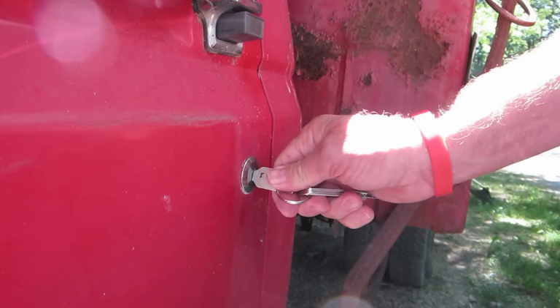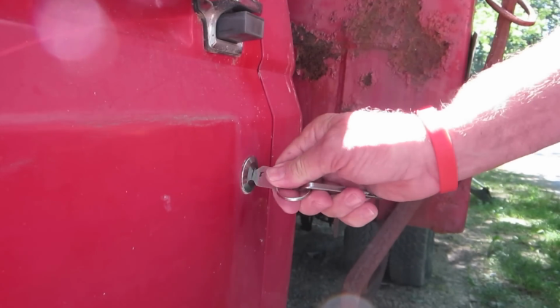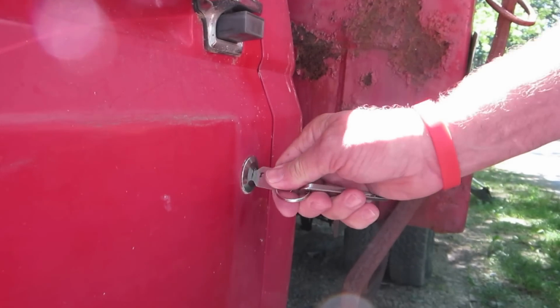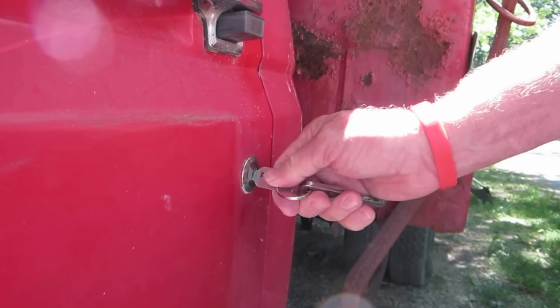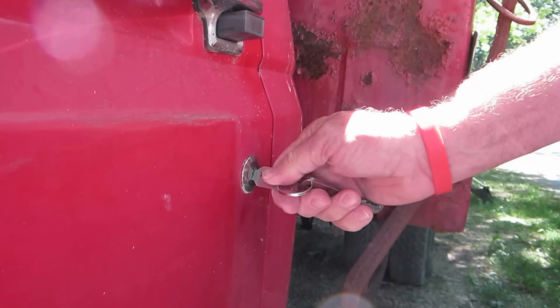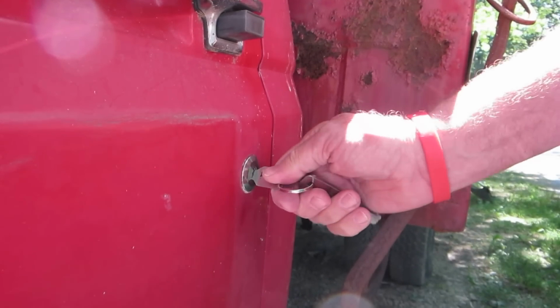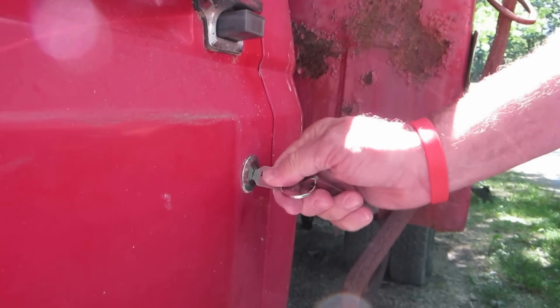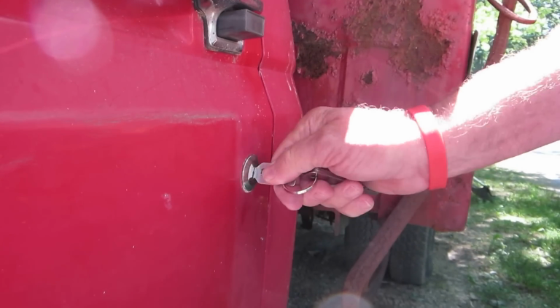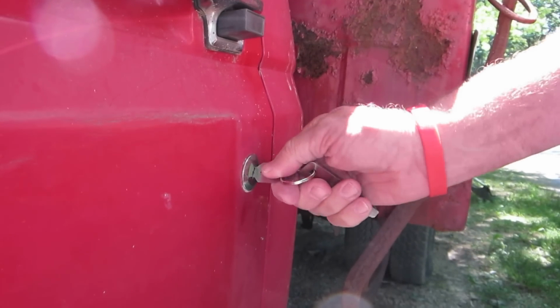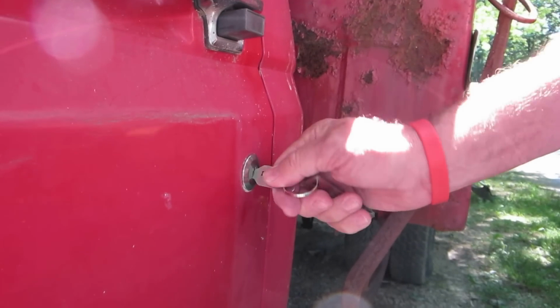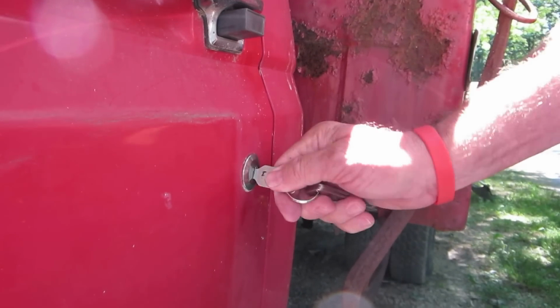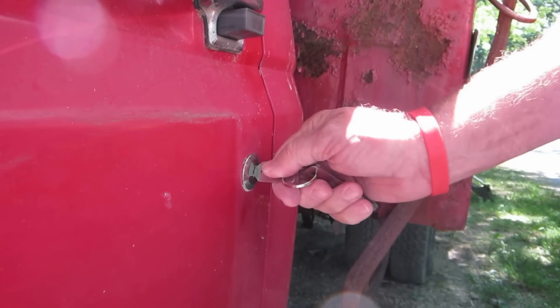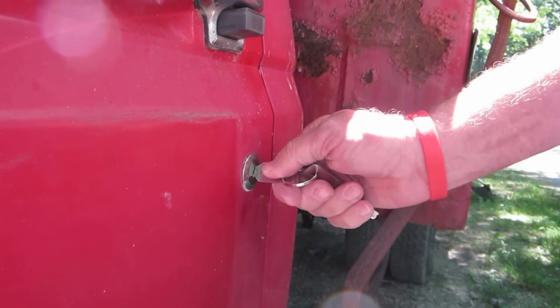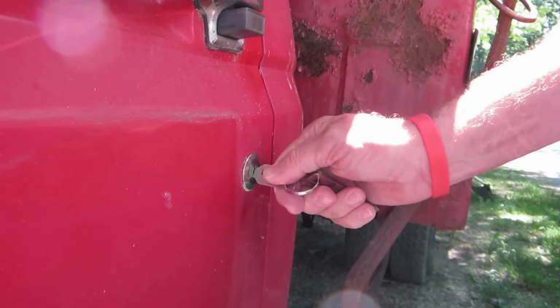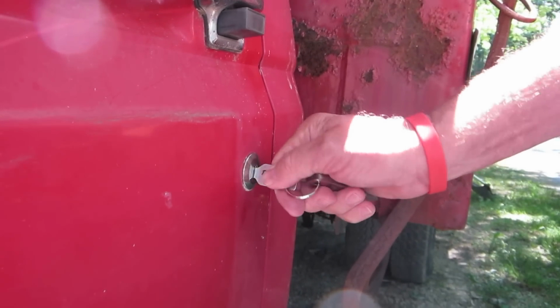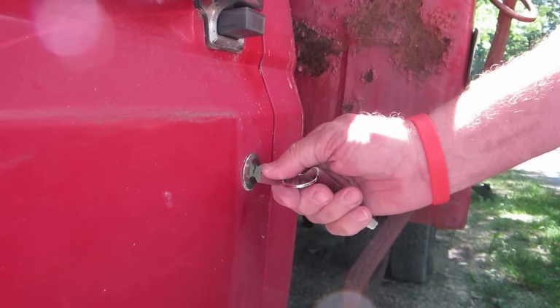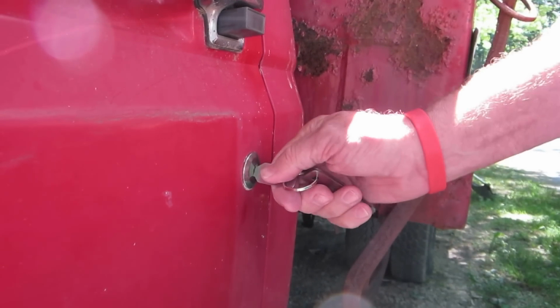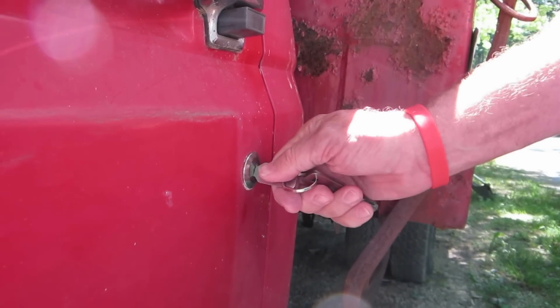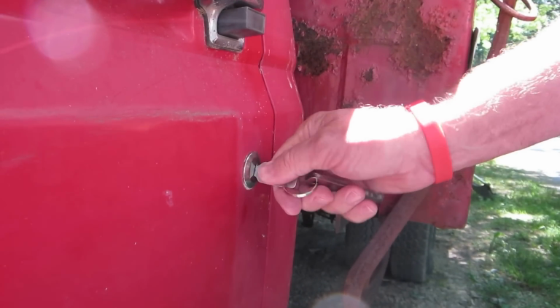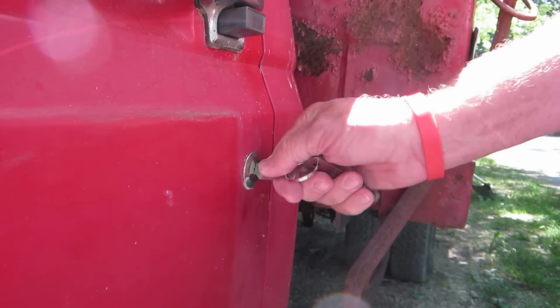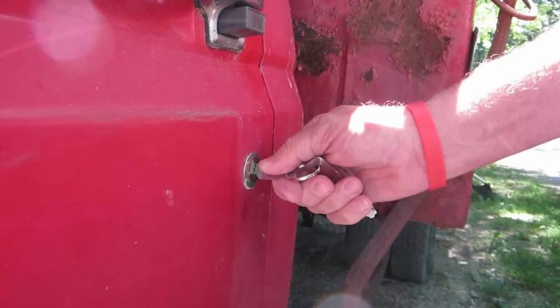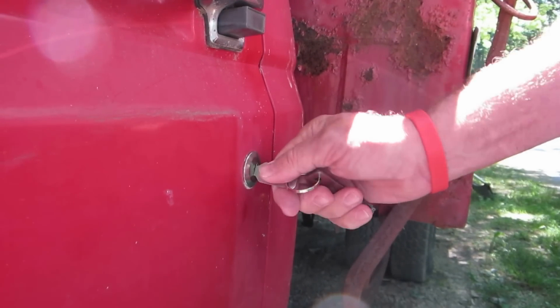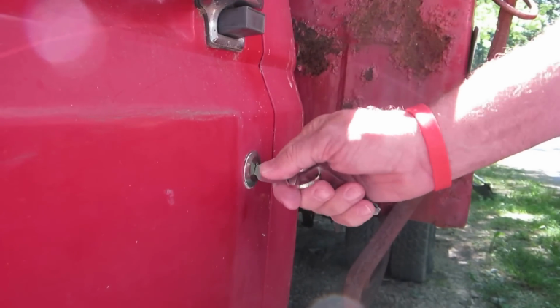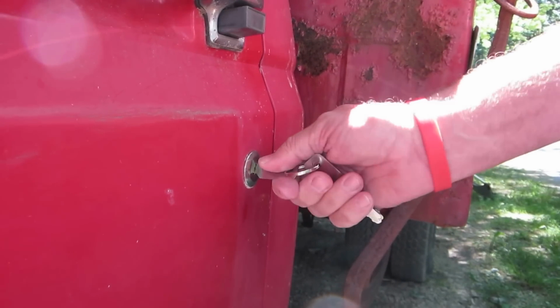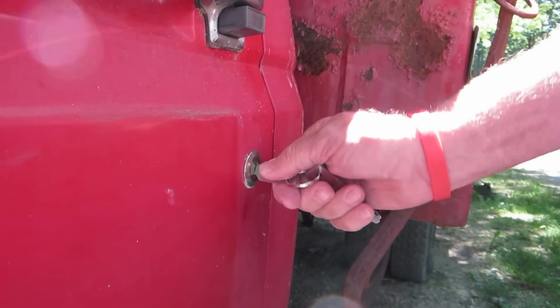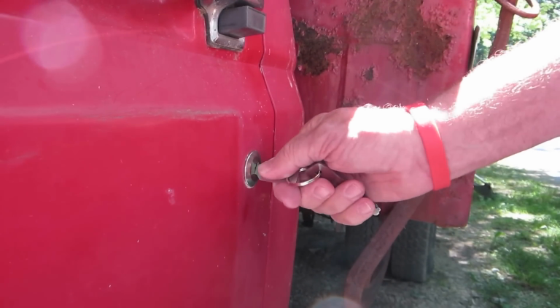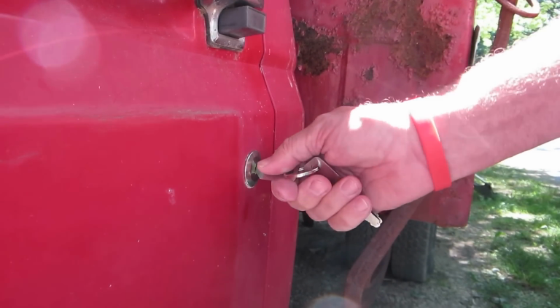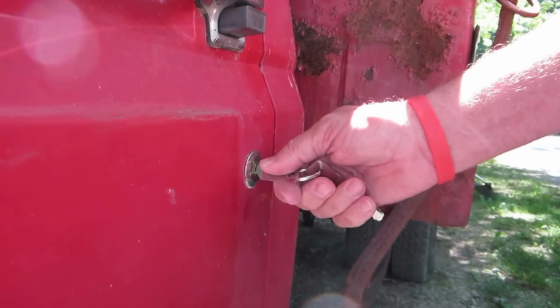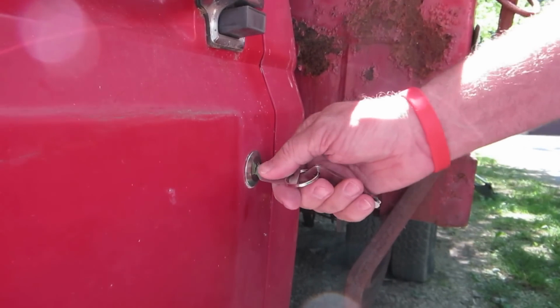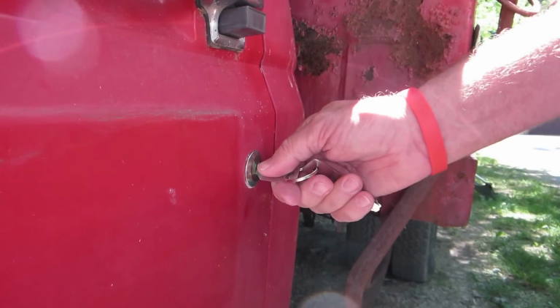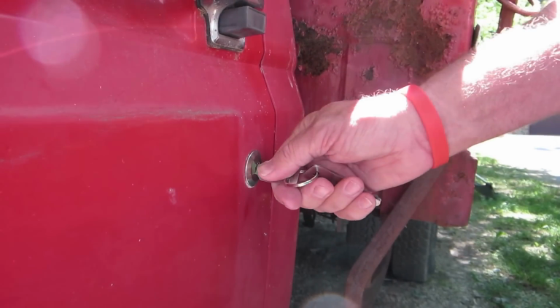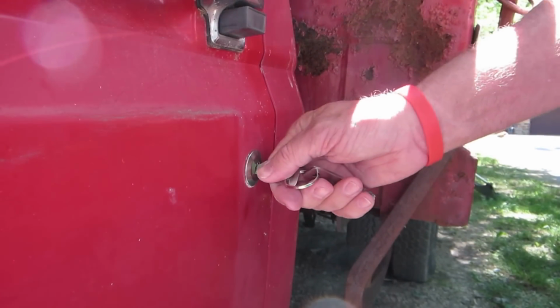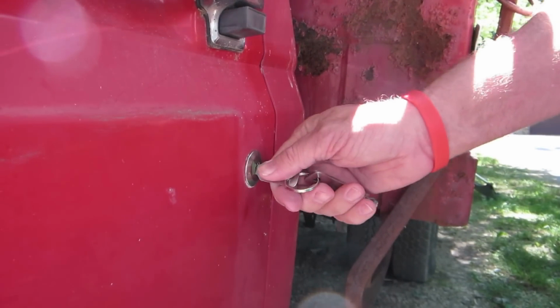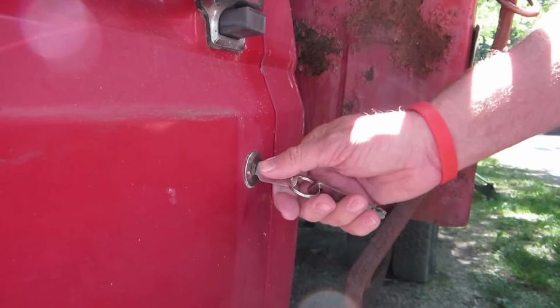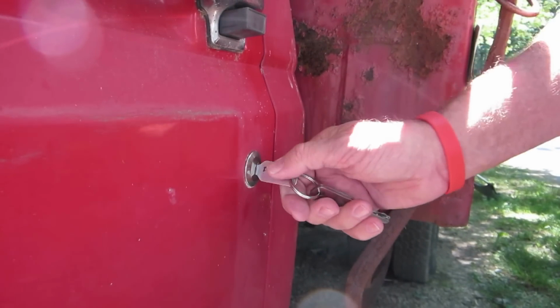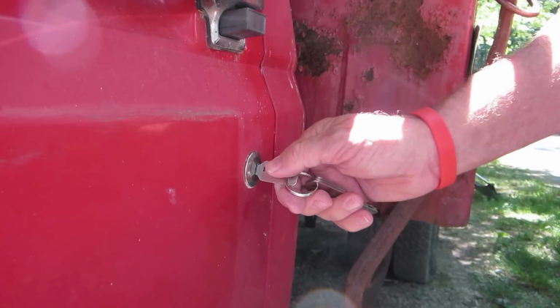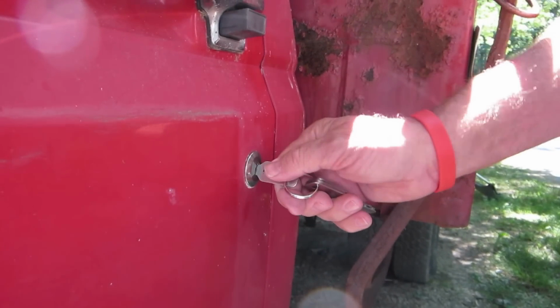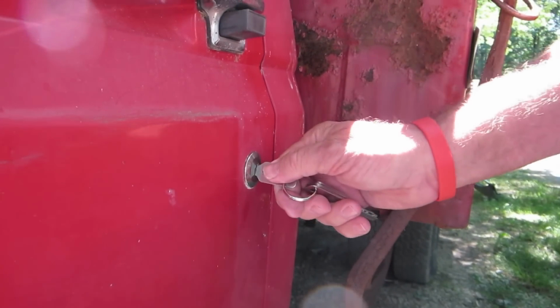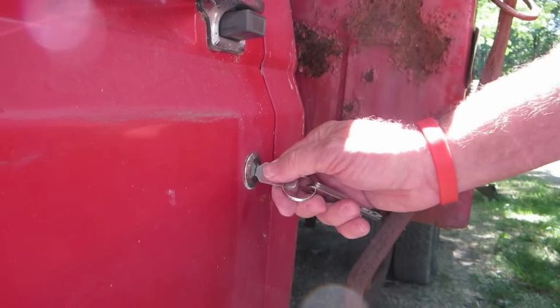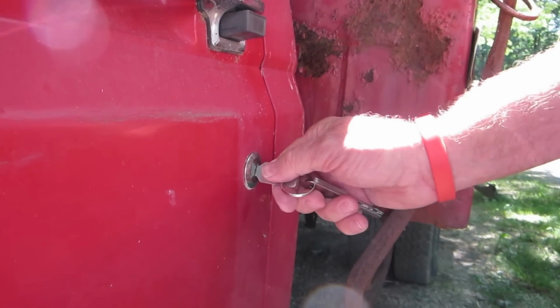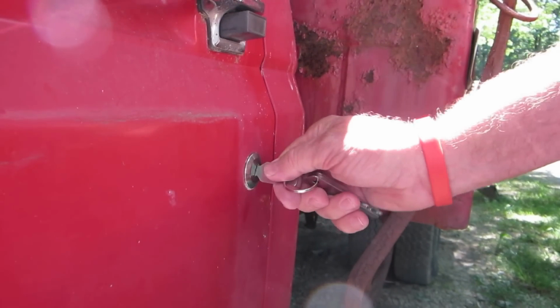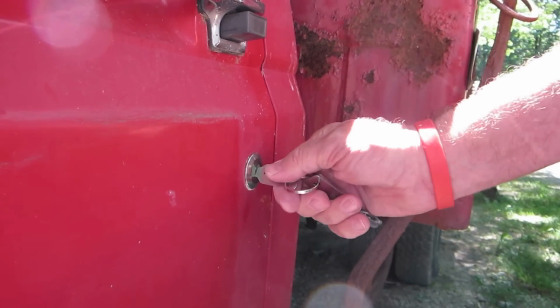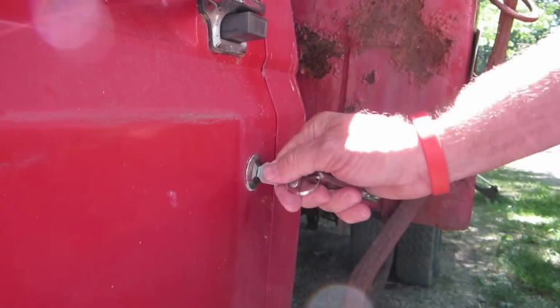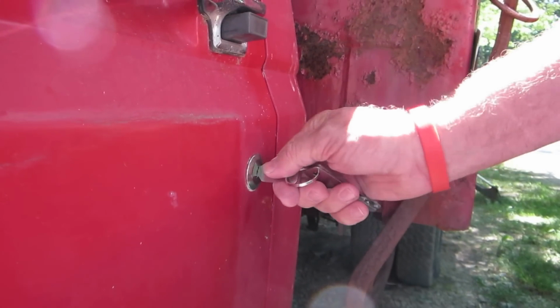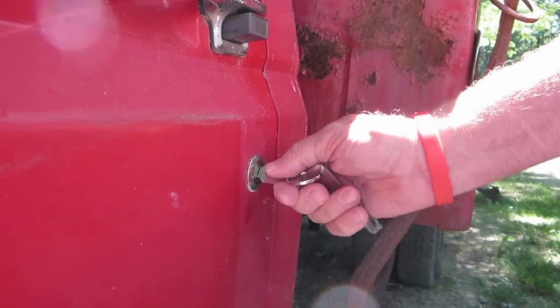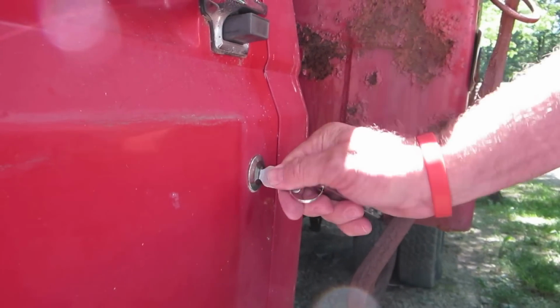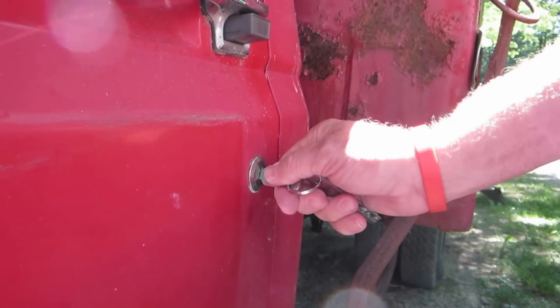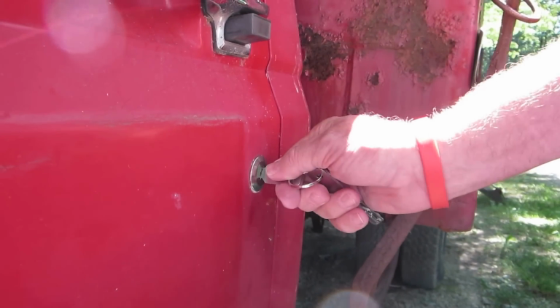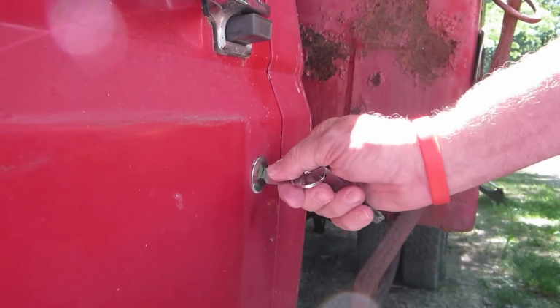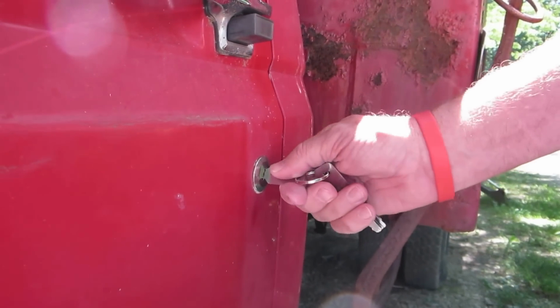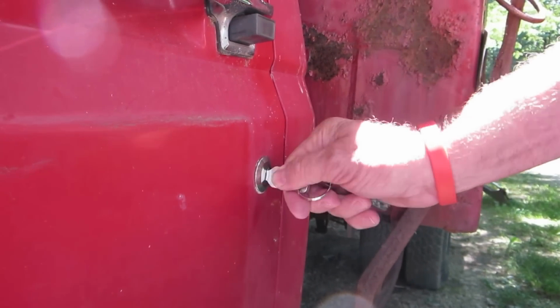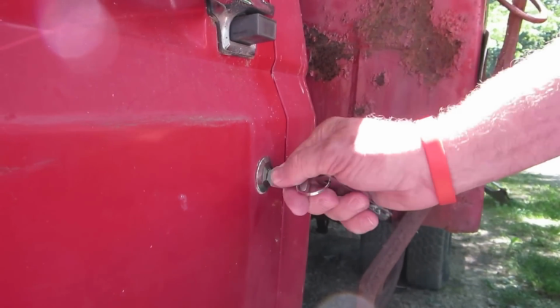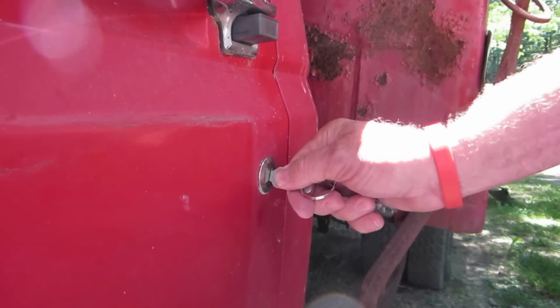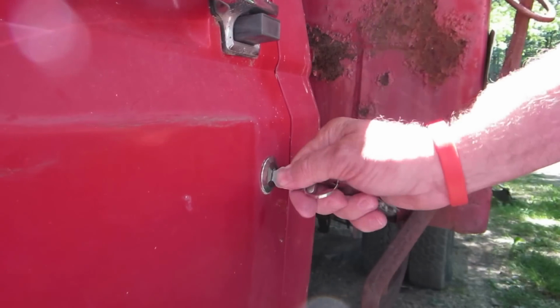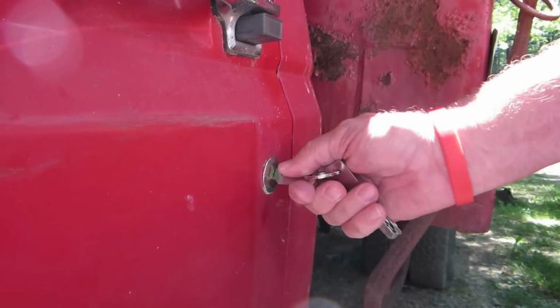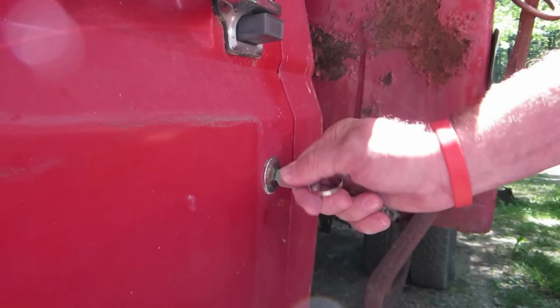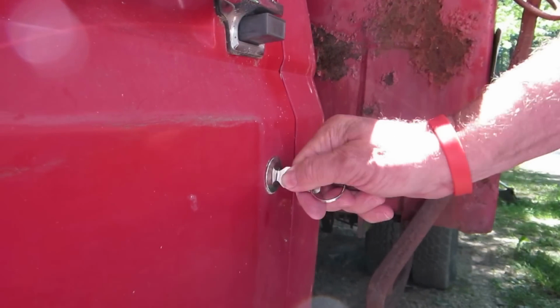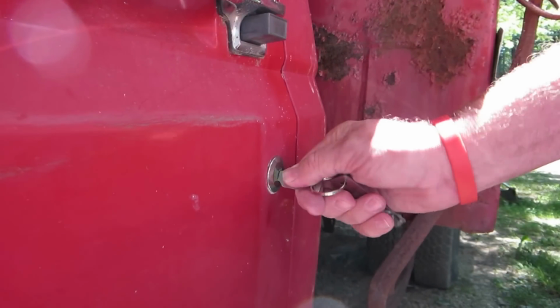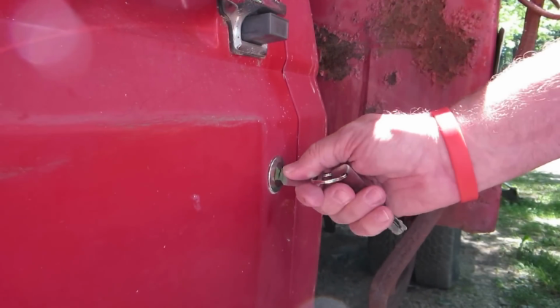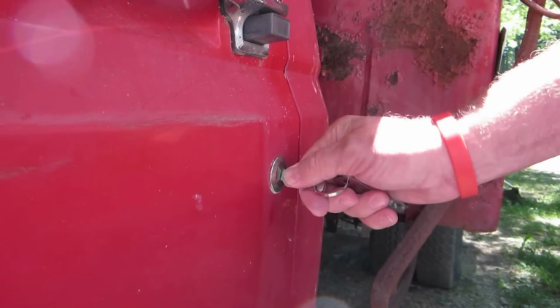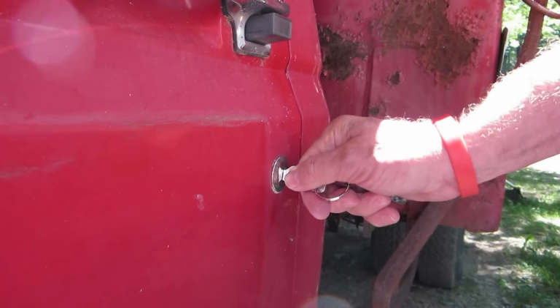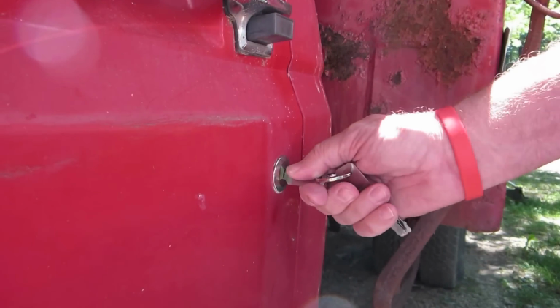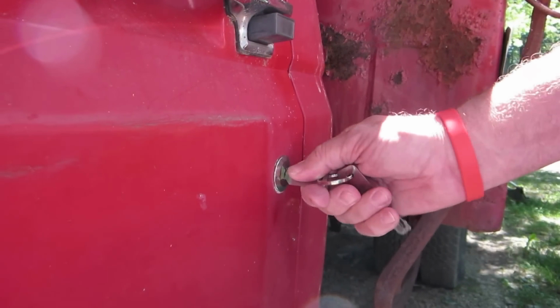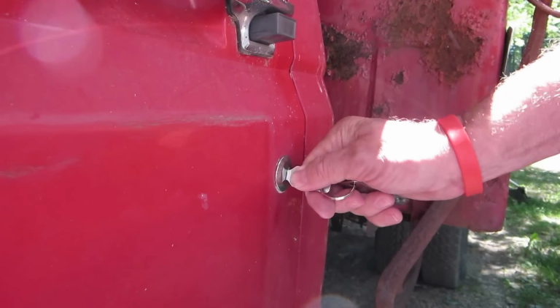I marked the key blank because this is the one that we got to work the other day, and it worked a couple of three times.